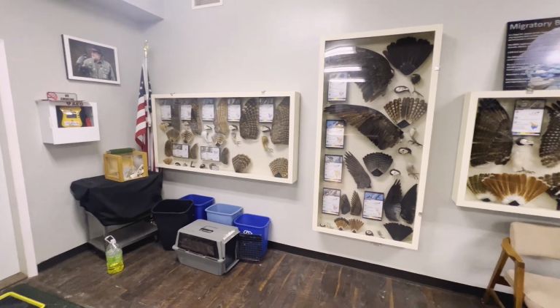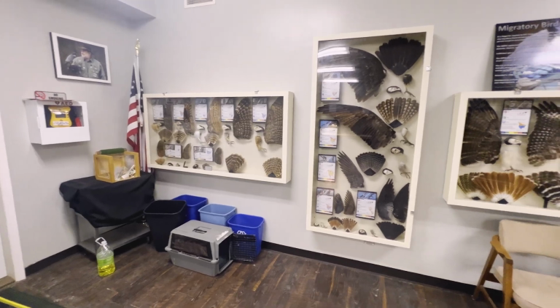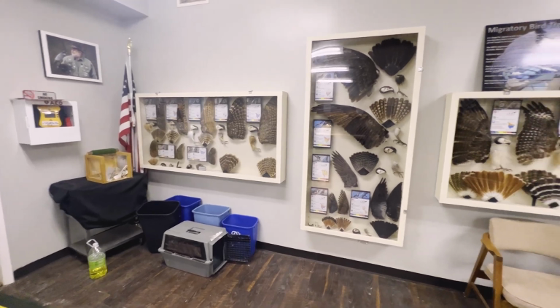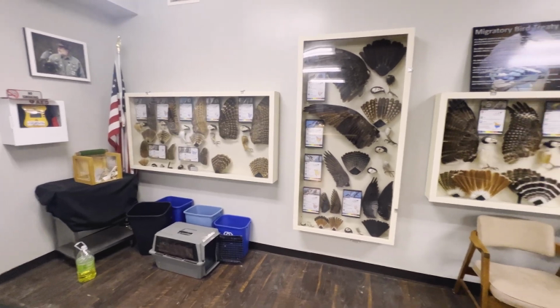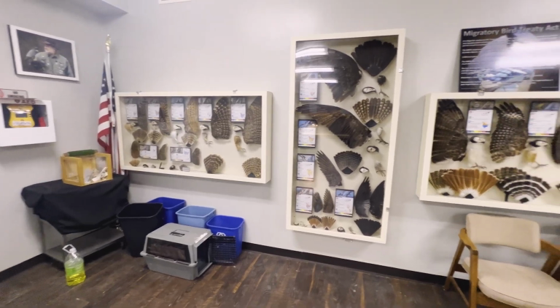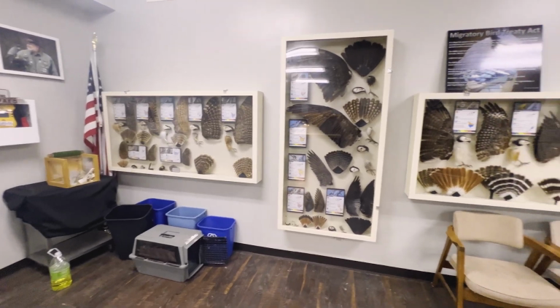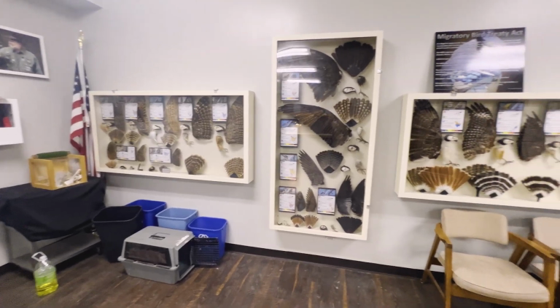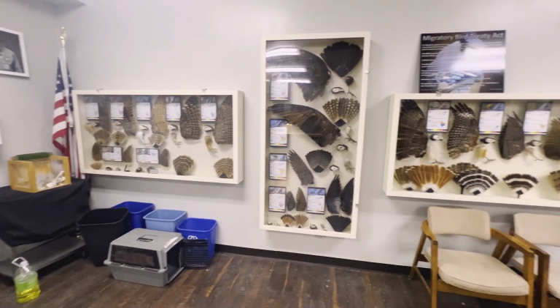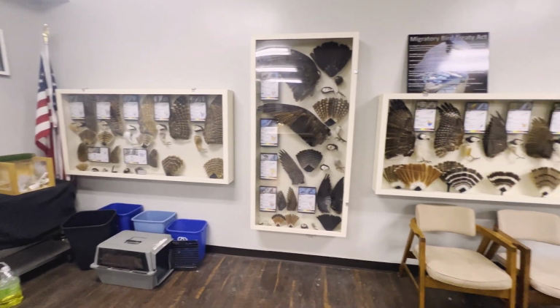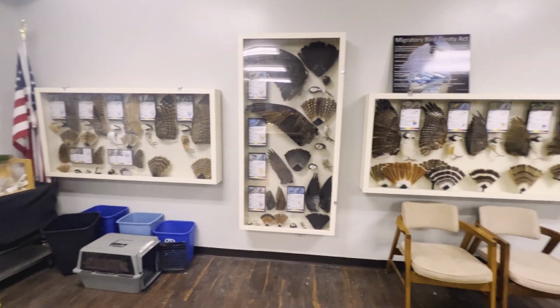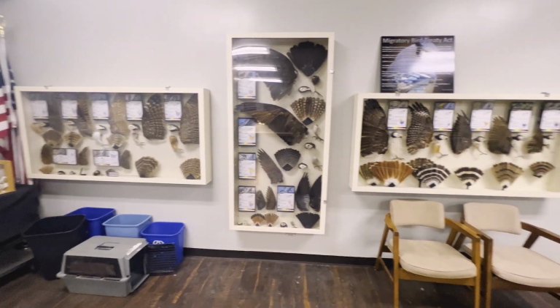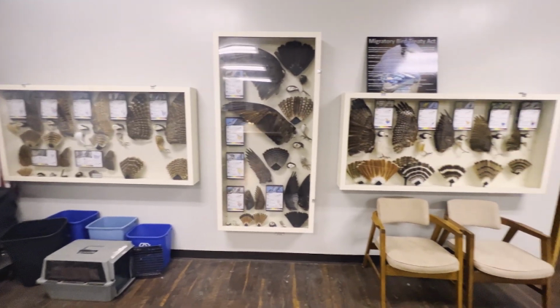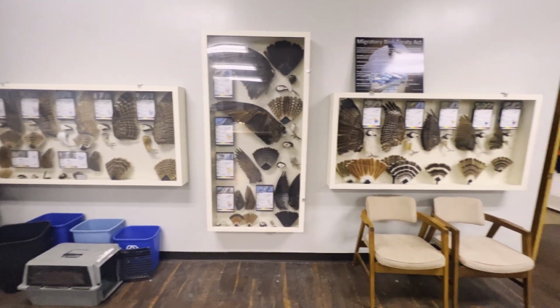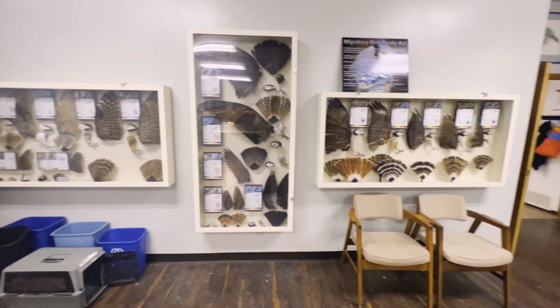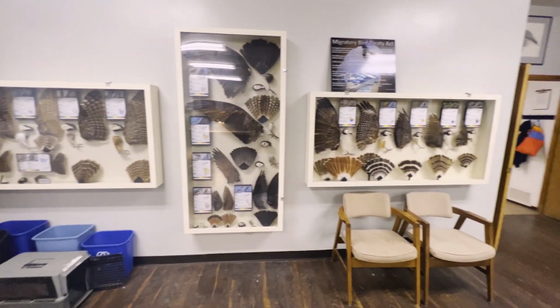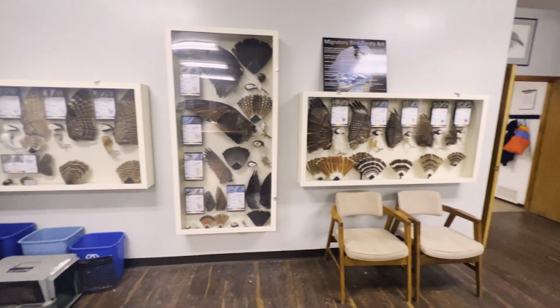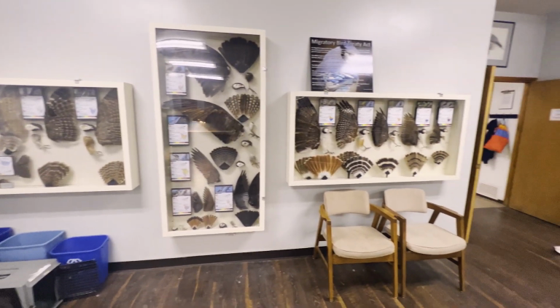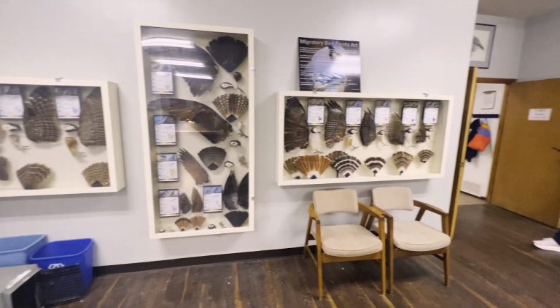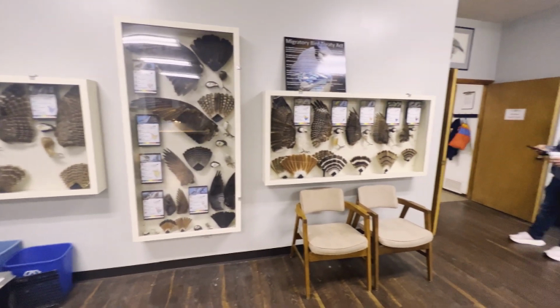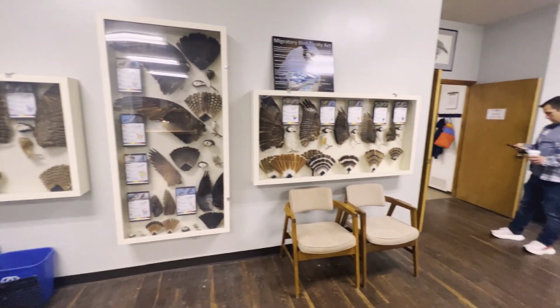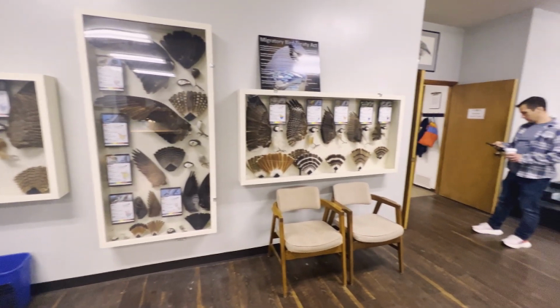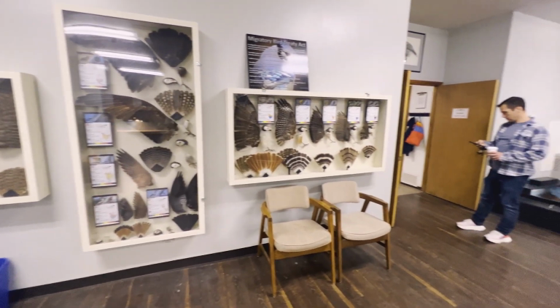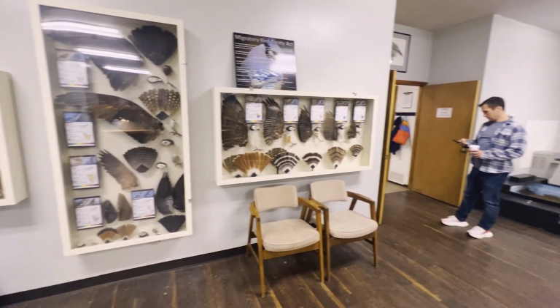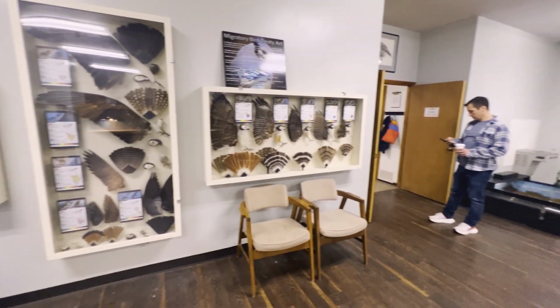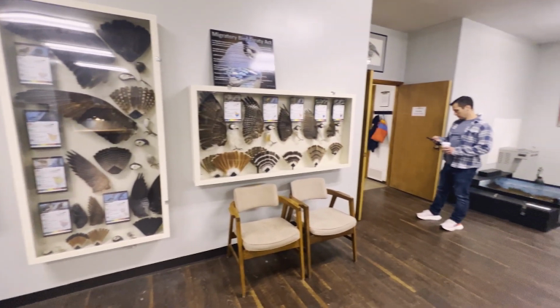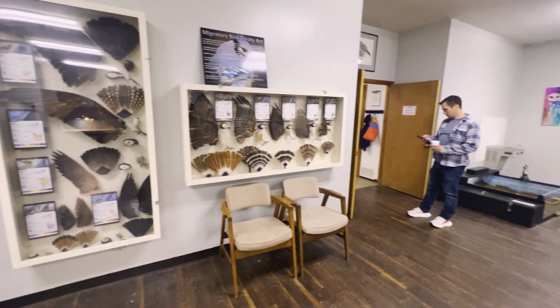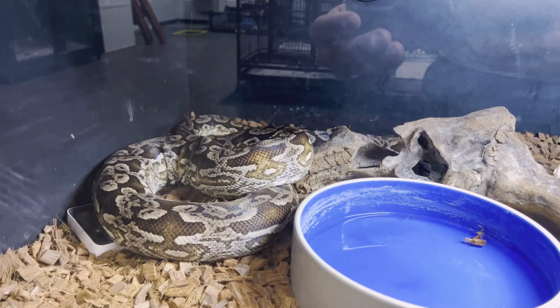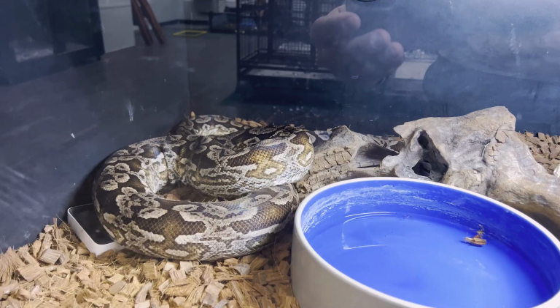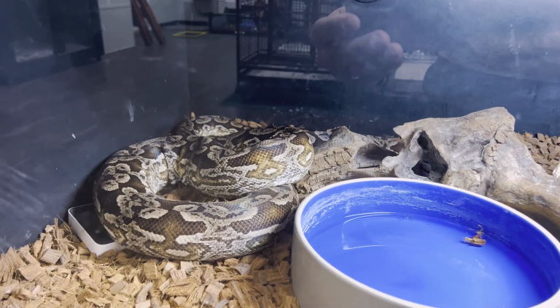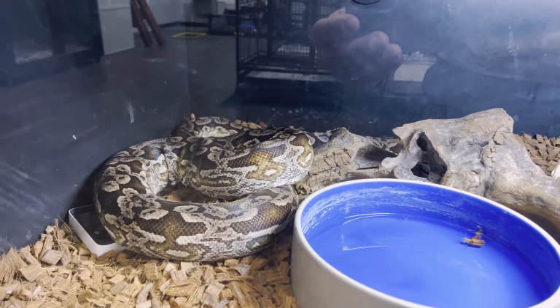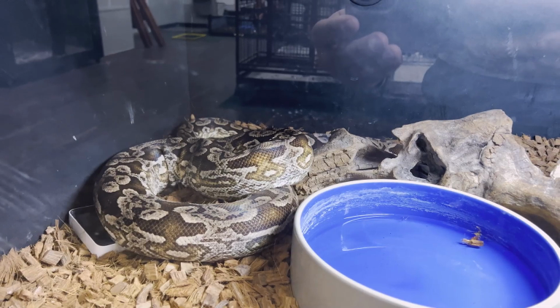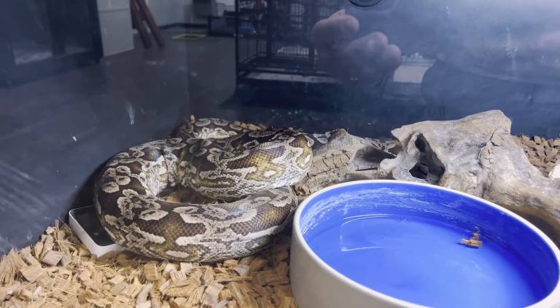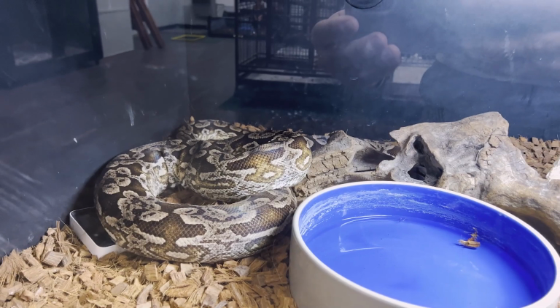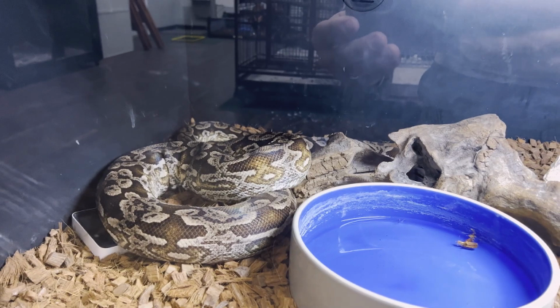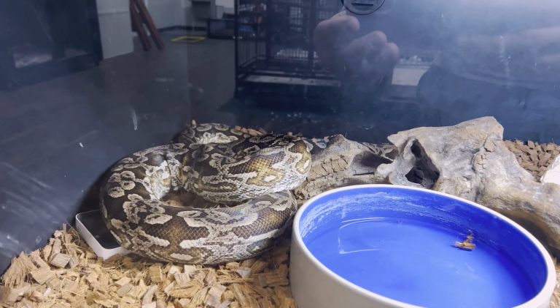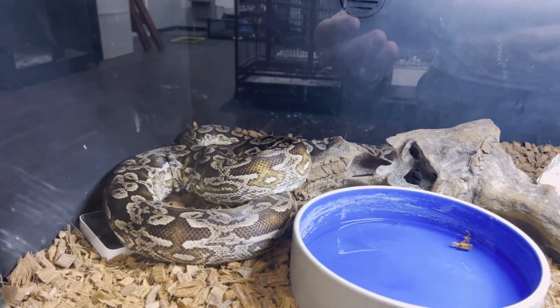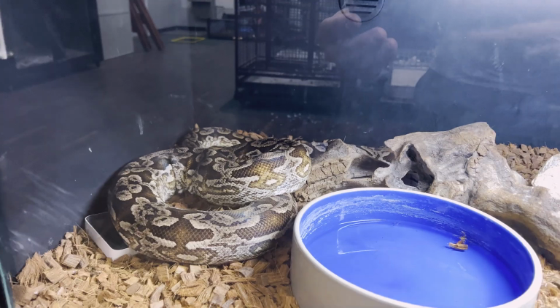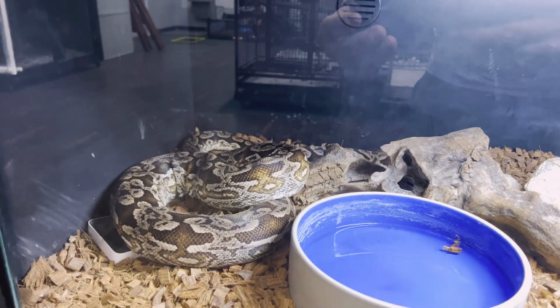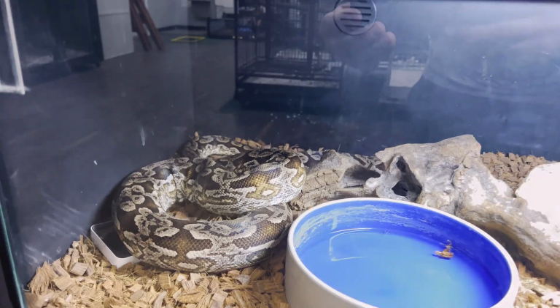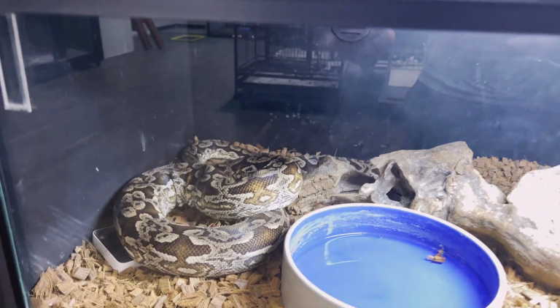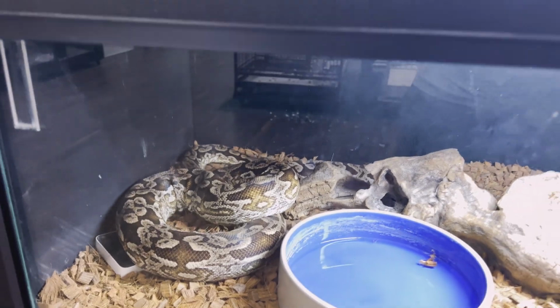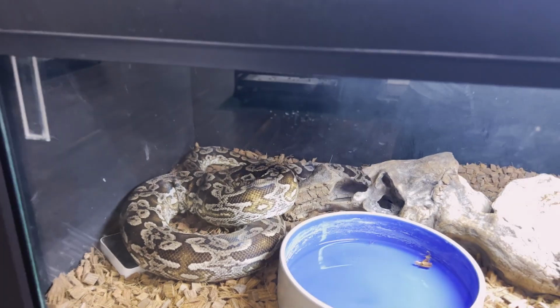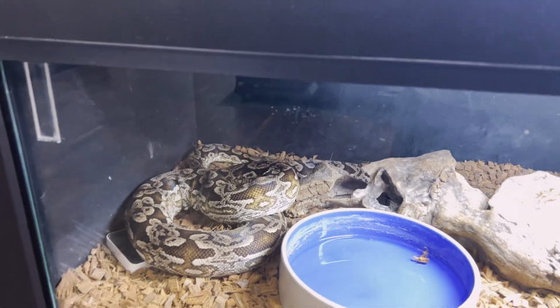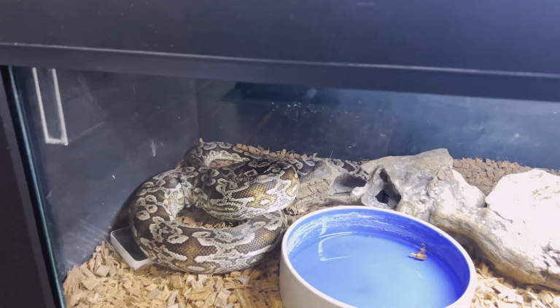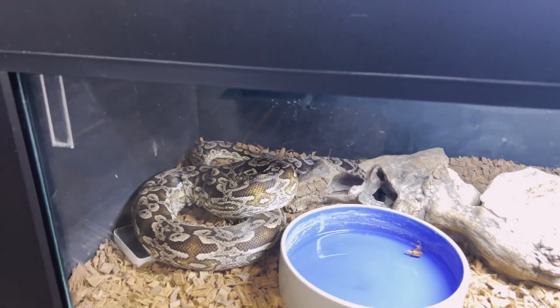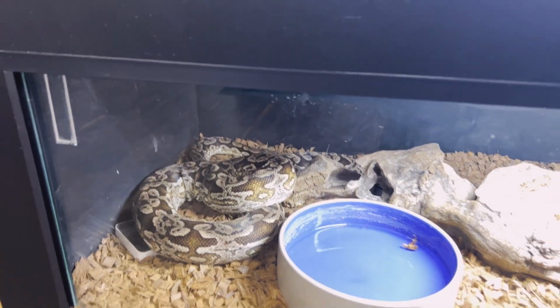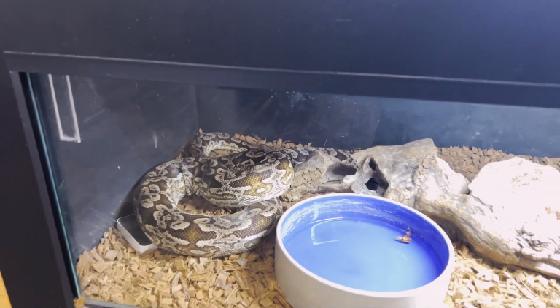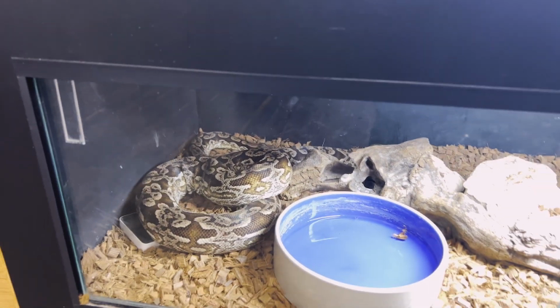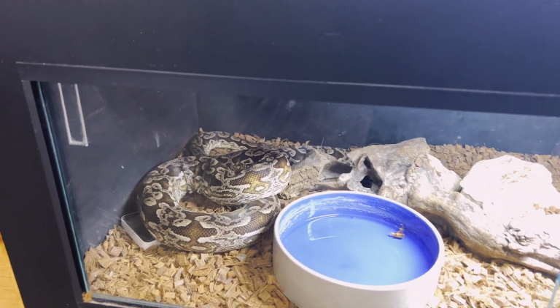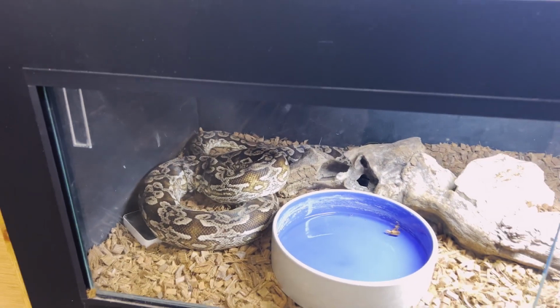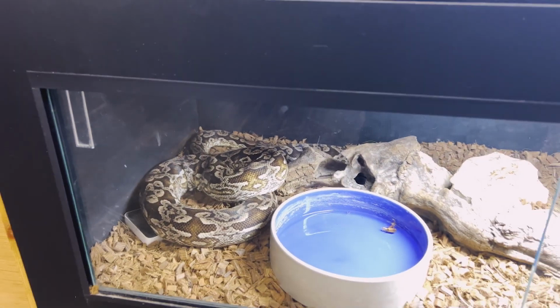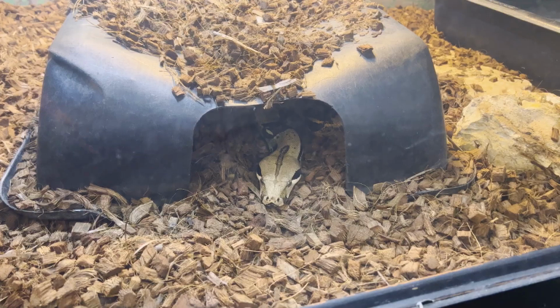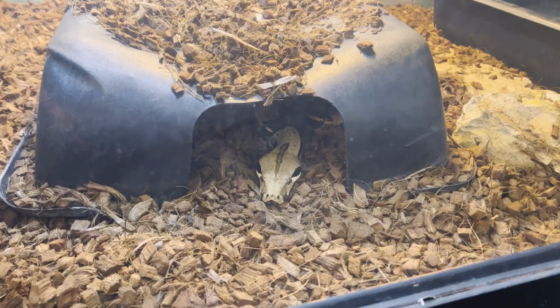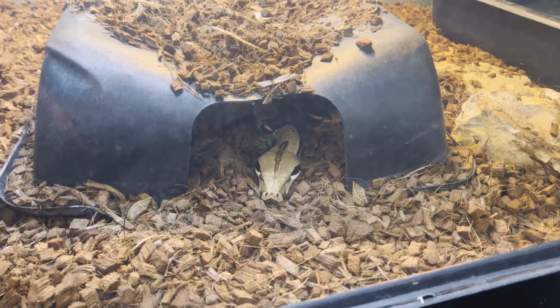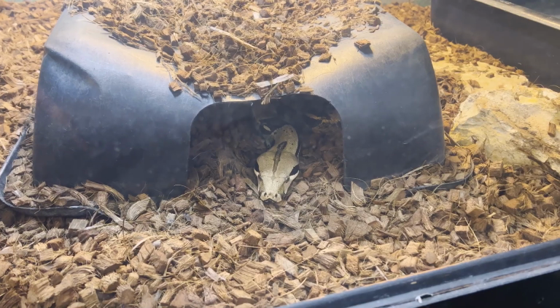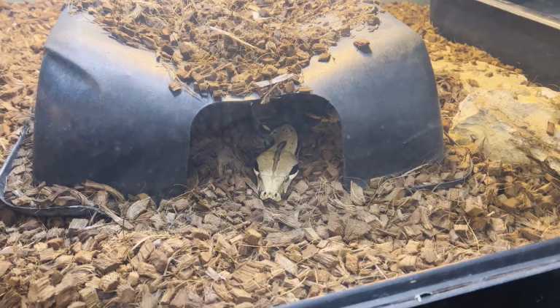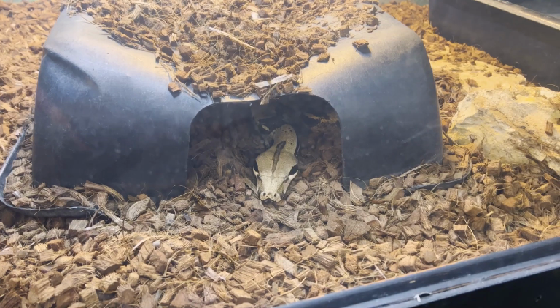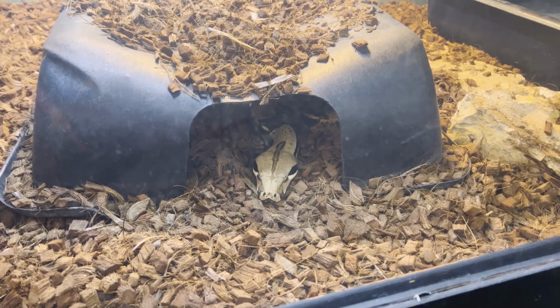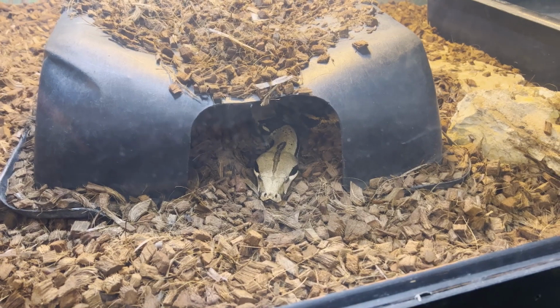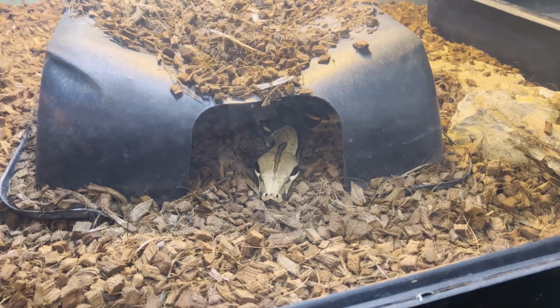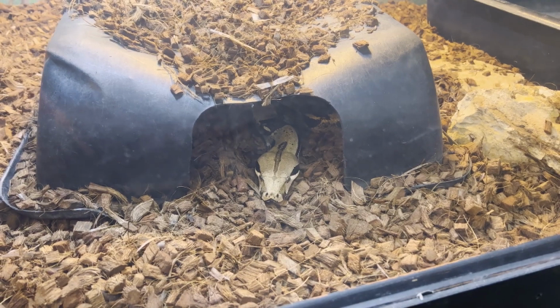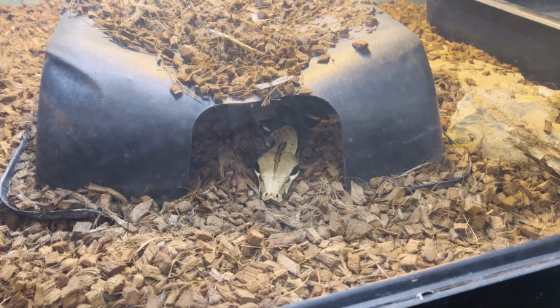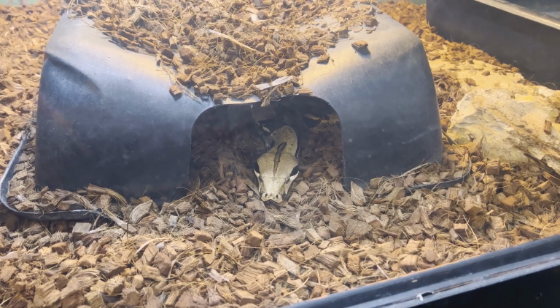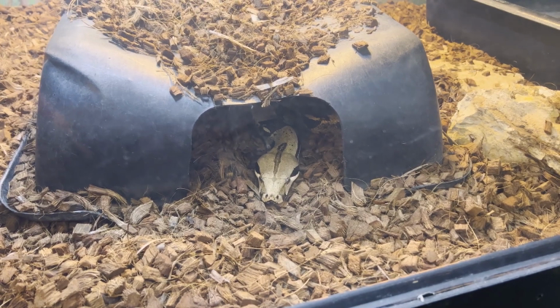World Bird Sanctuary is absolutely beautiful. They do an amazing job educating, not just about birds of prey, but about our natural world in general.